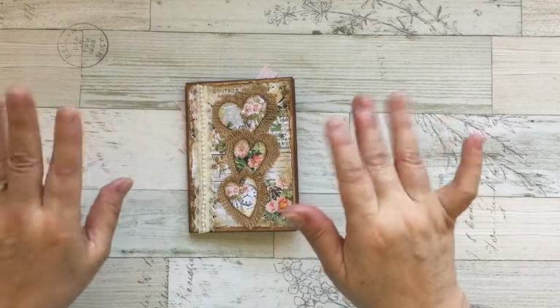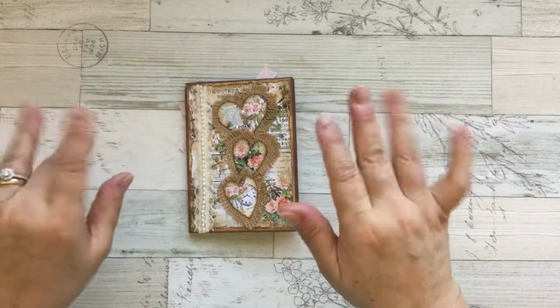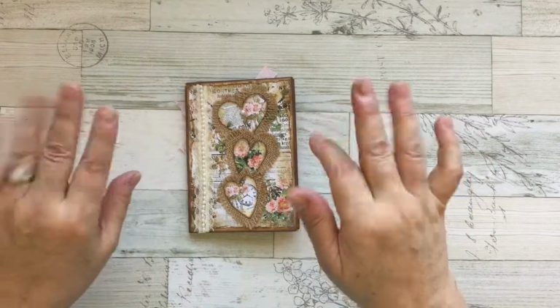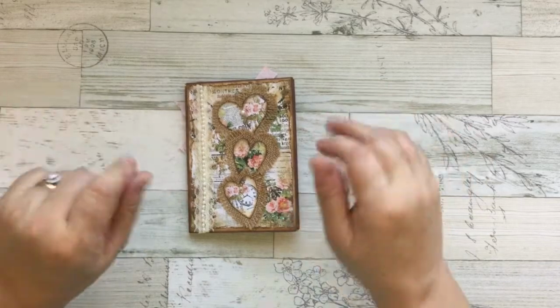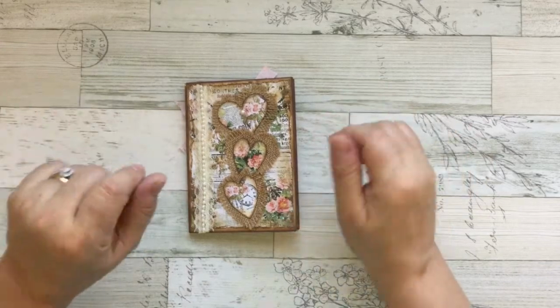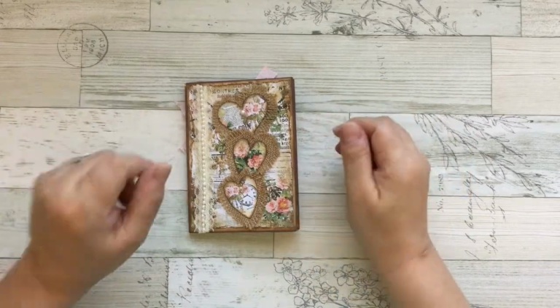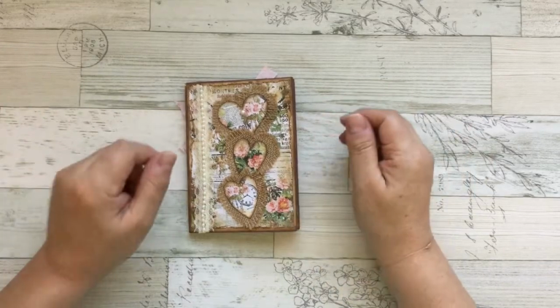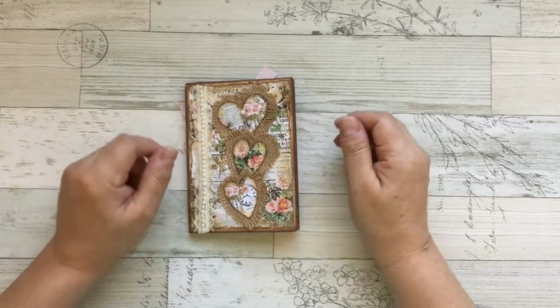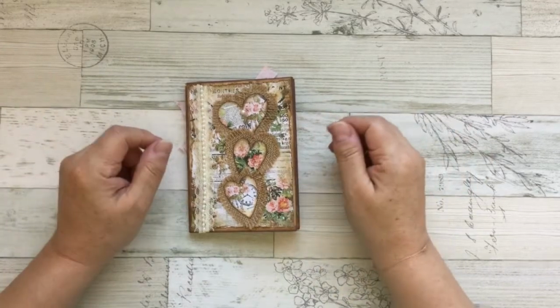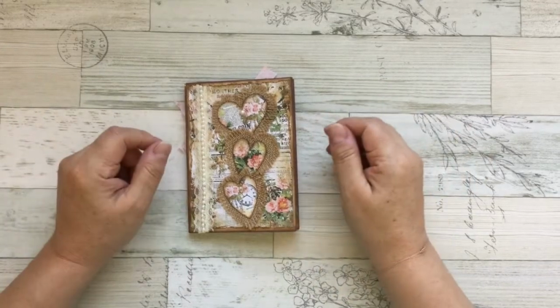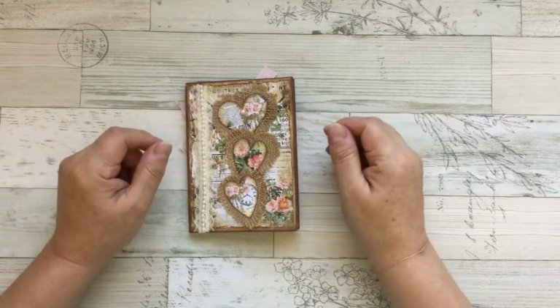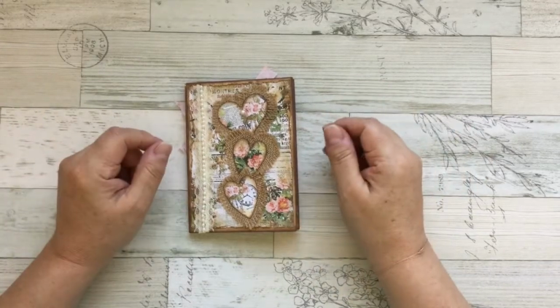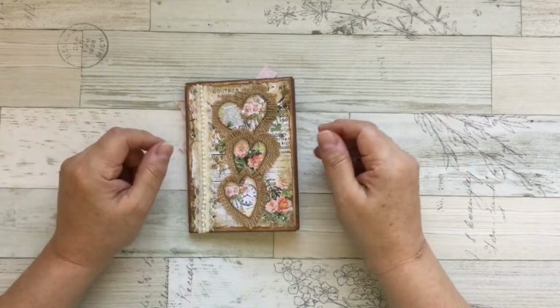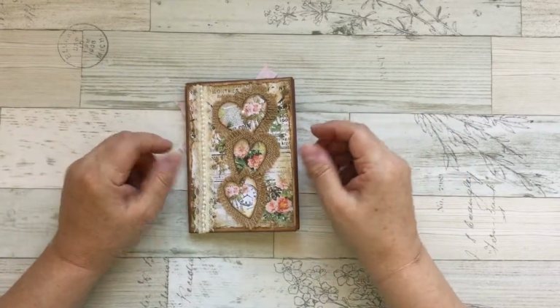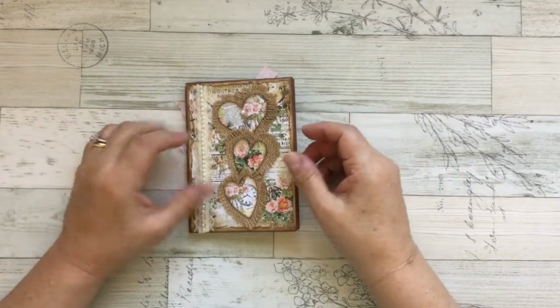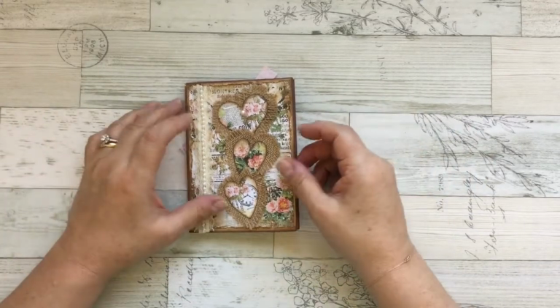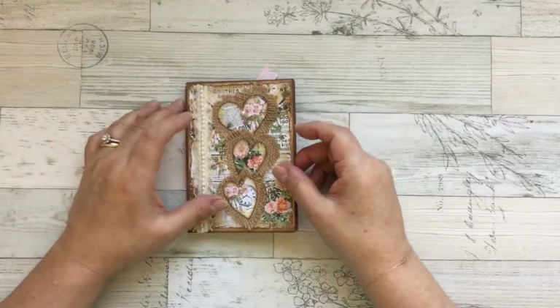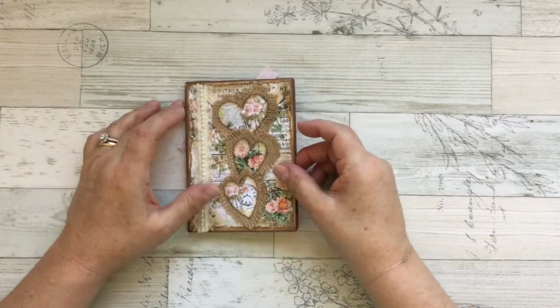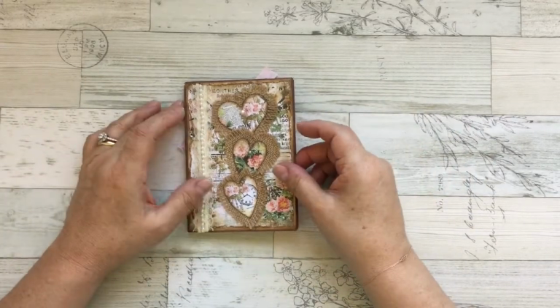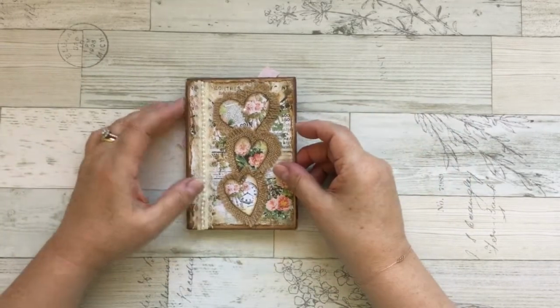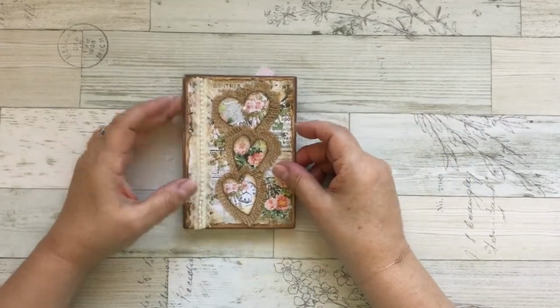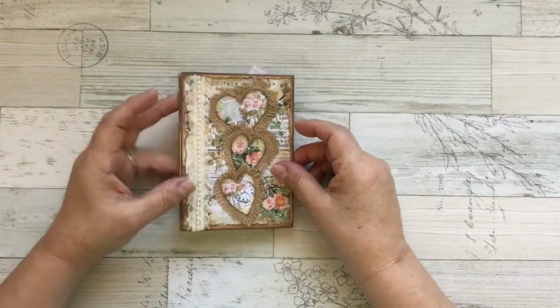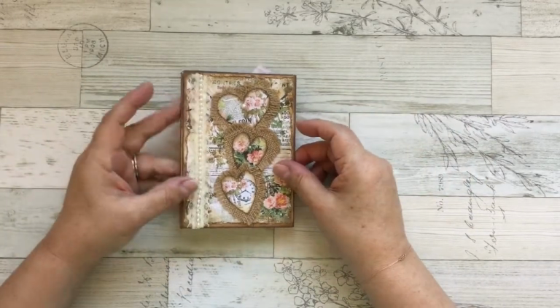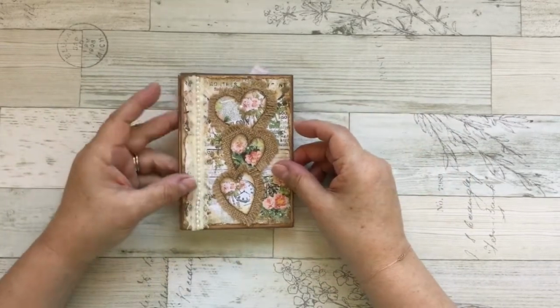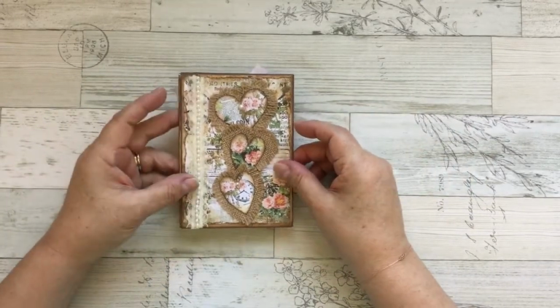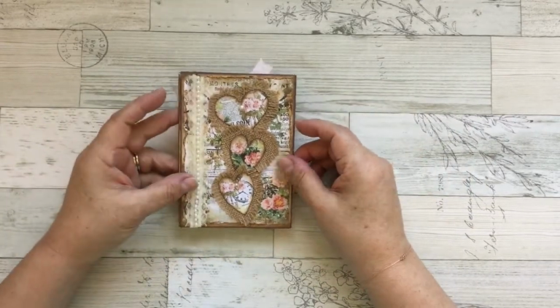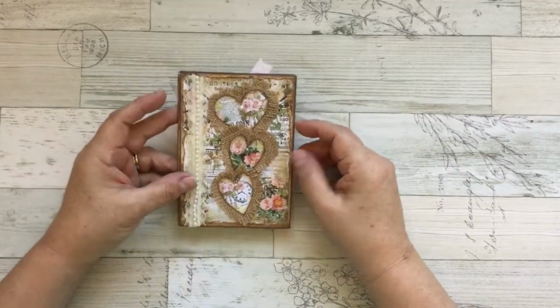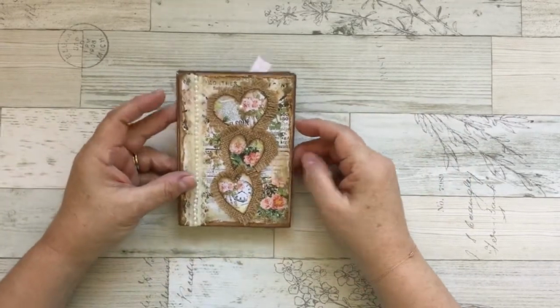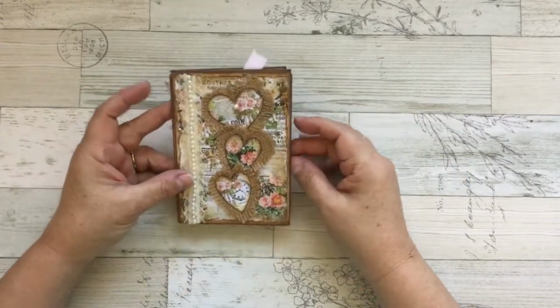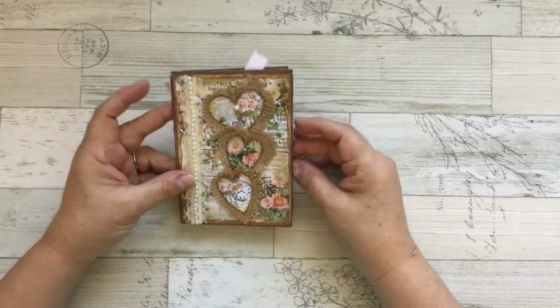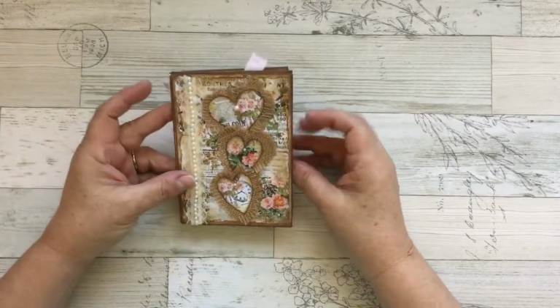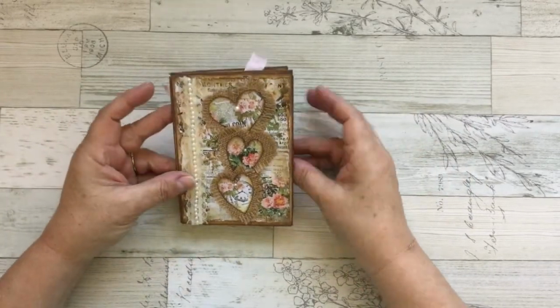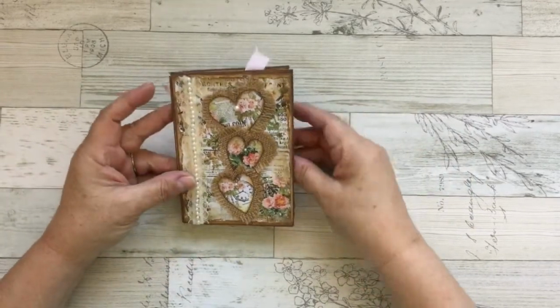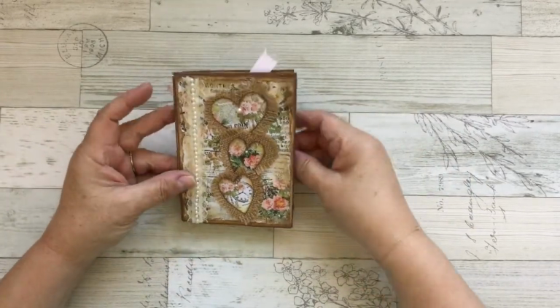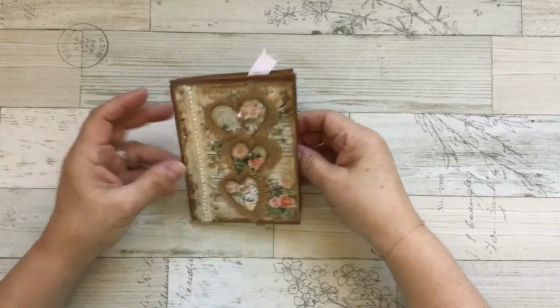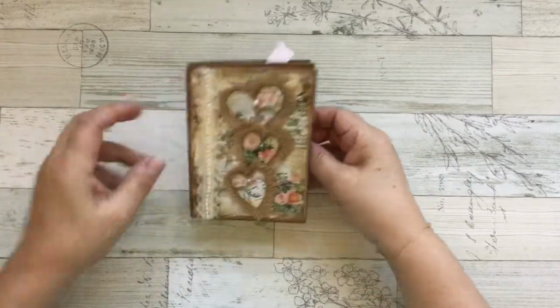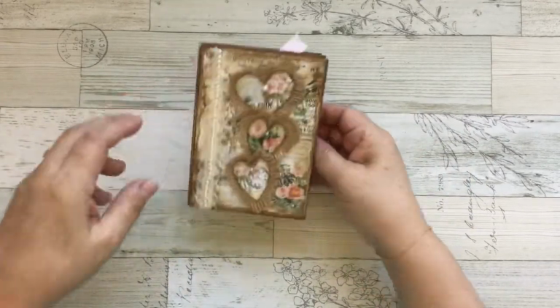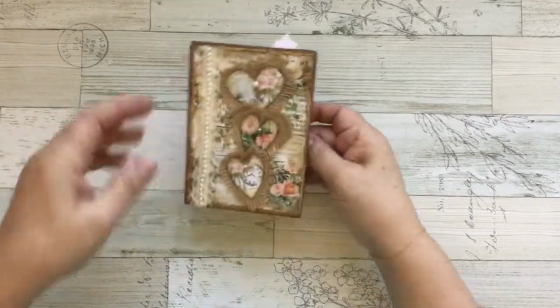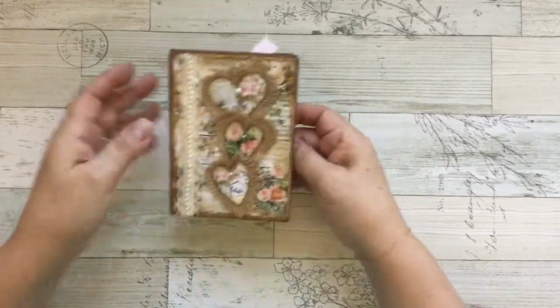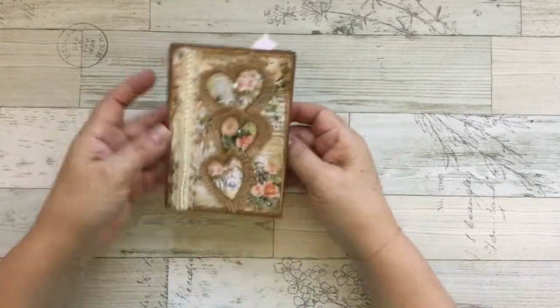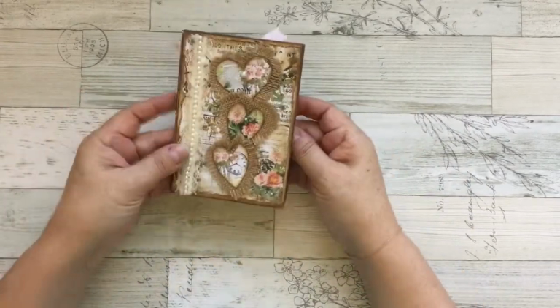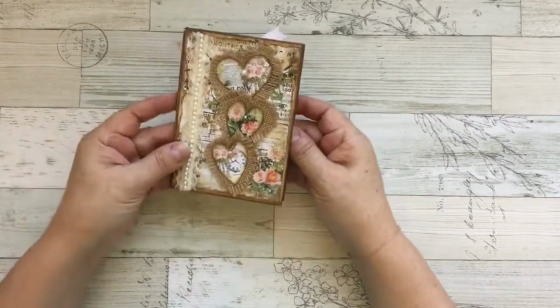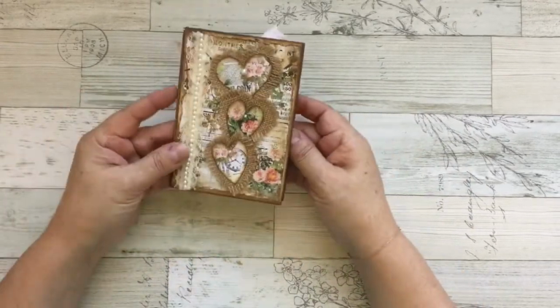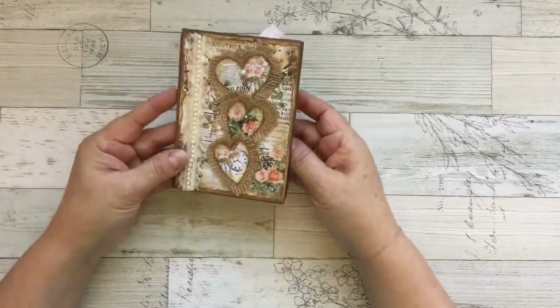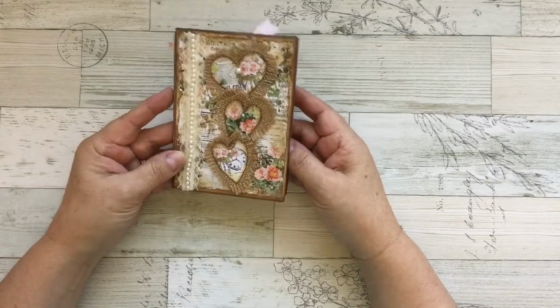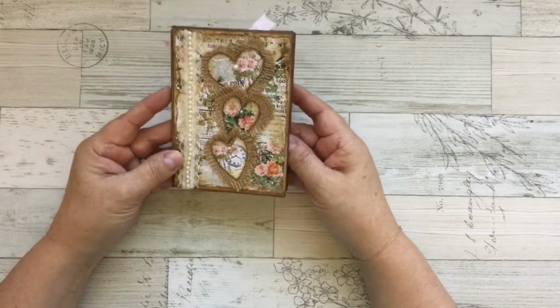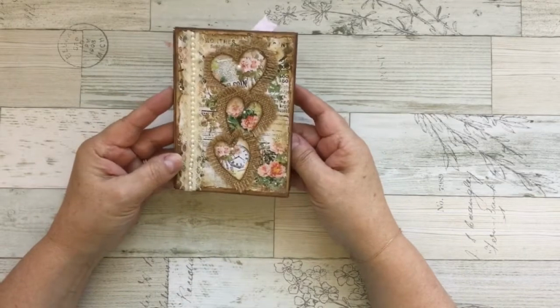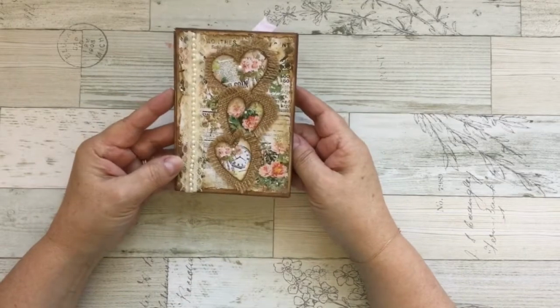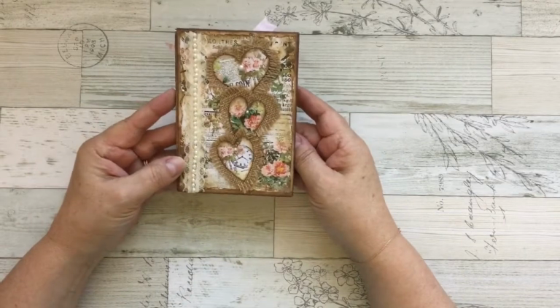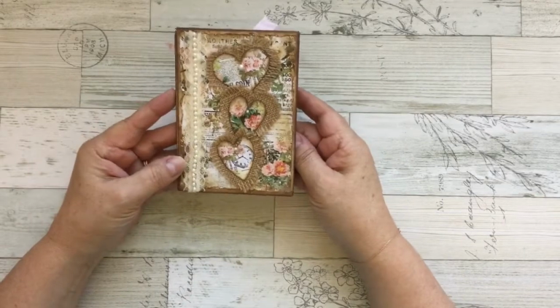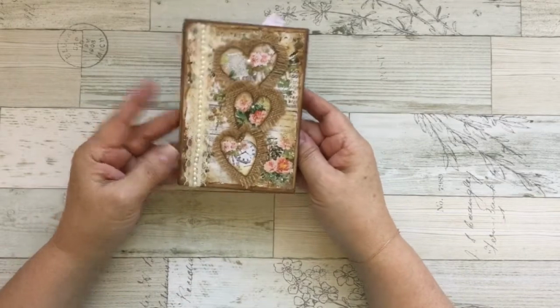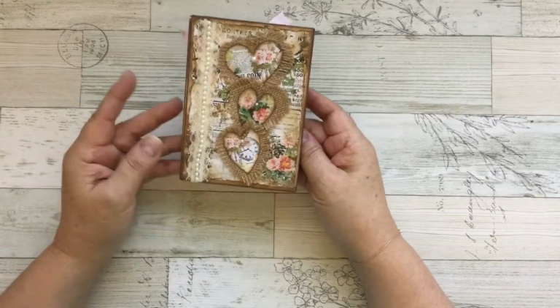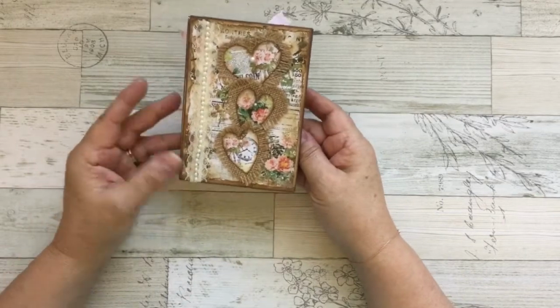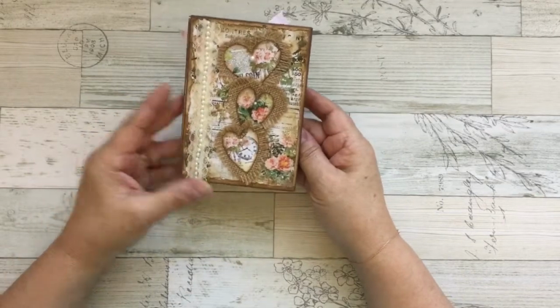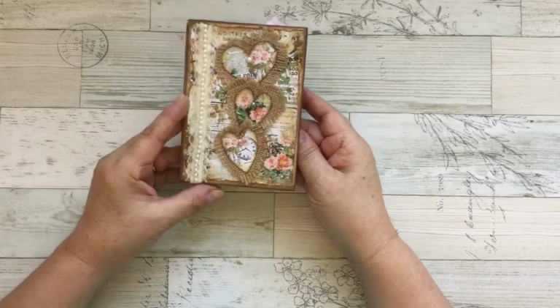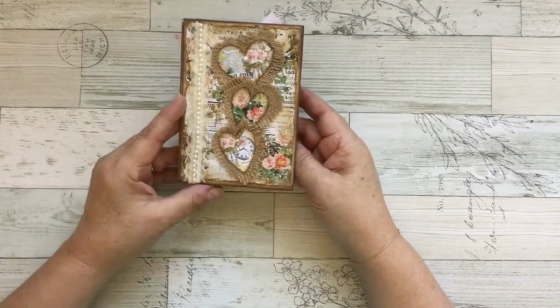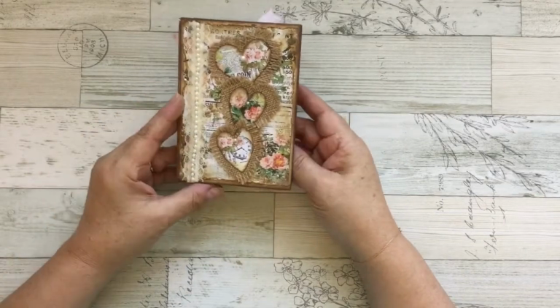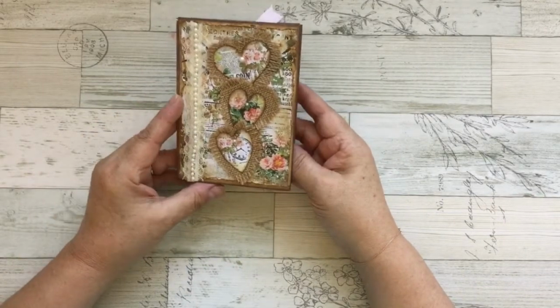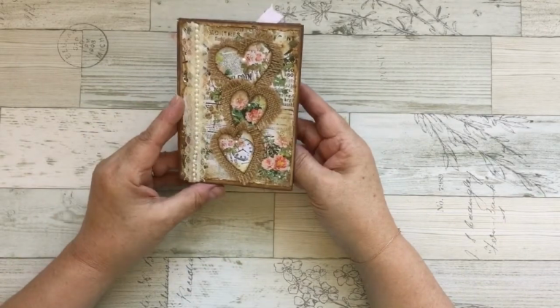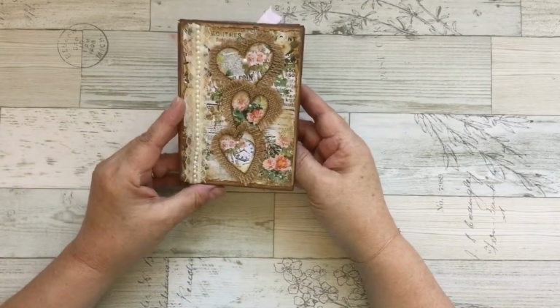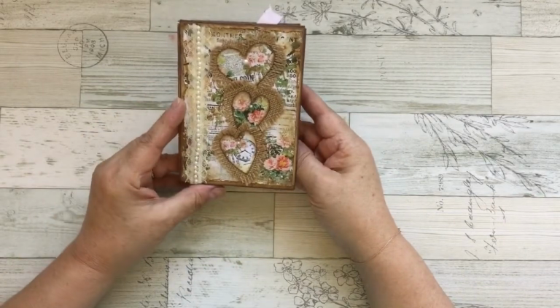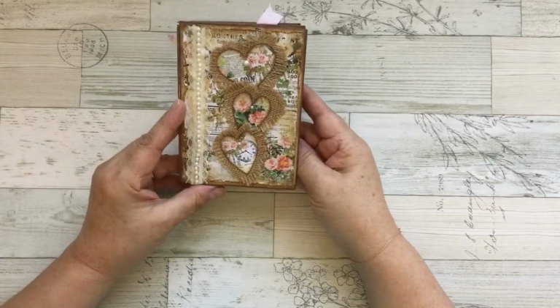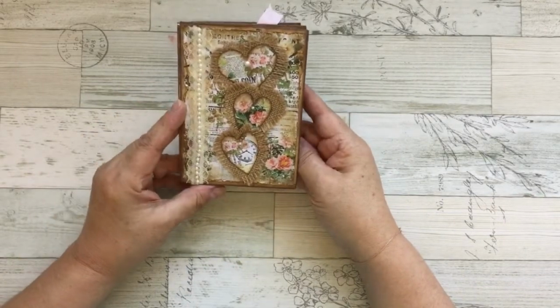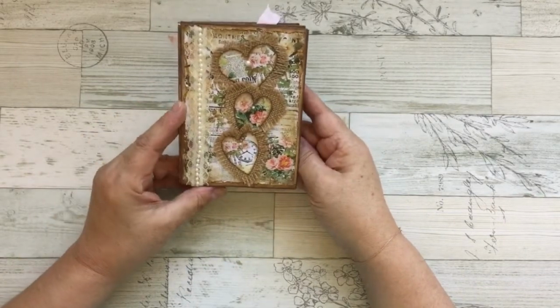Hello Crafty Friends! This is Laura. I want to share with you this project. It's a very small project.